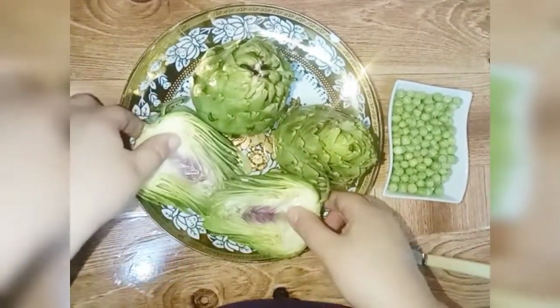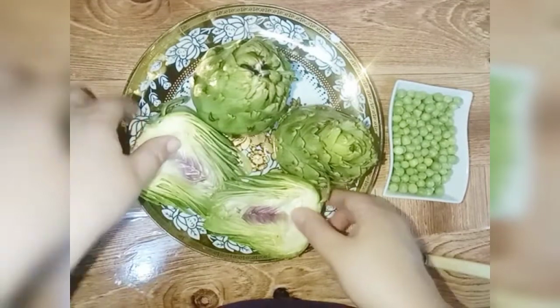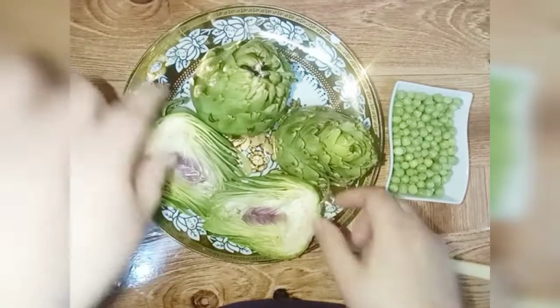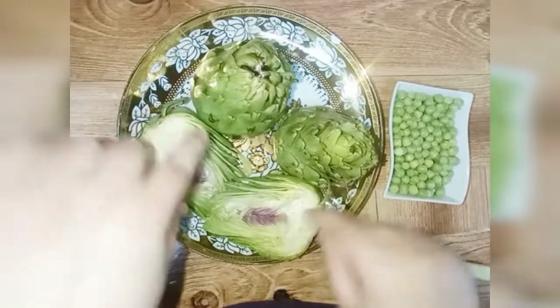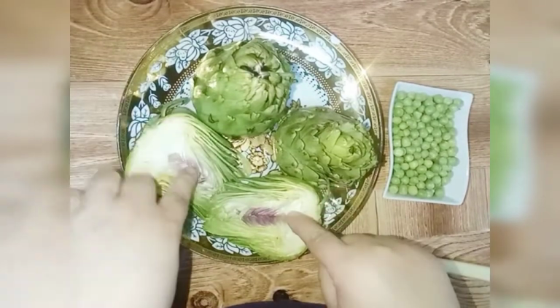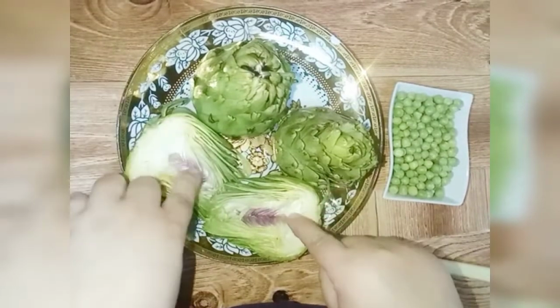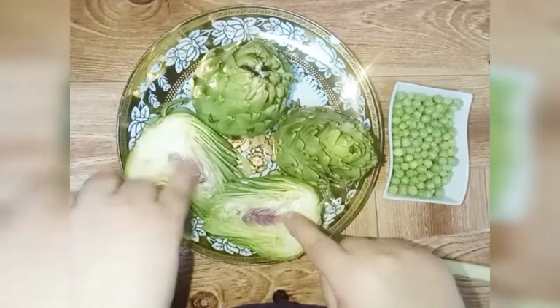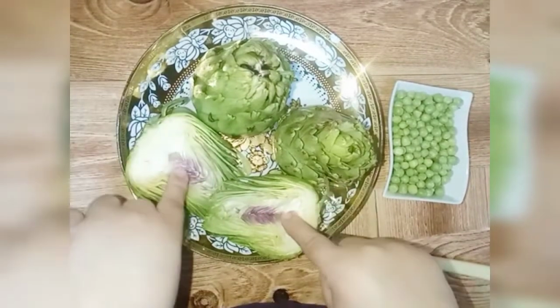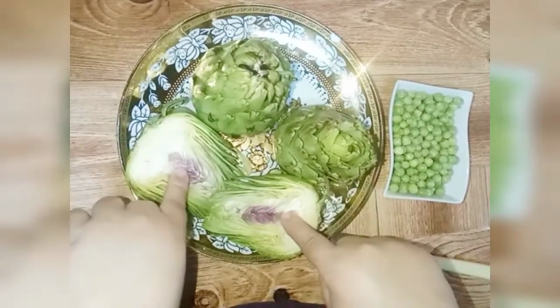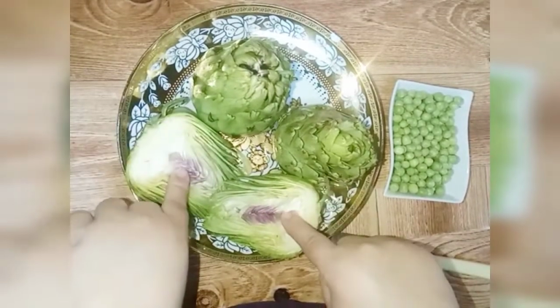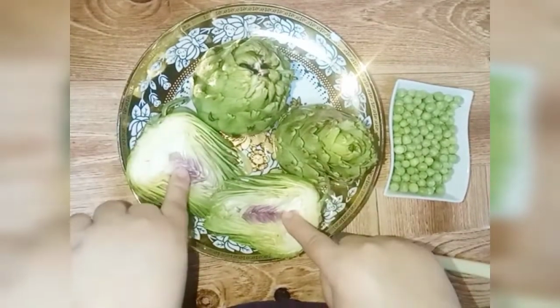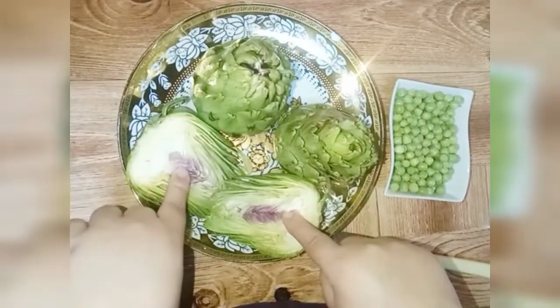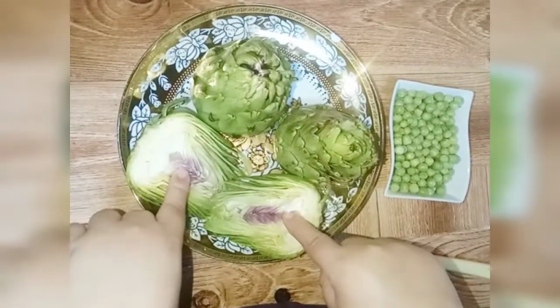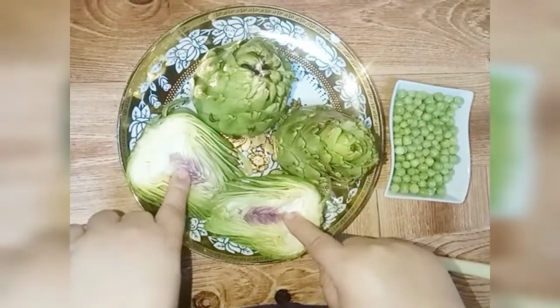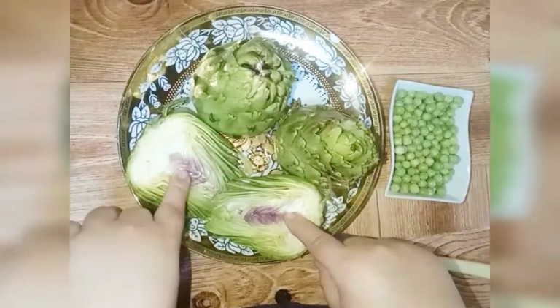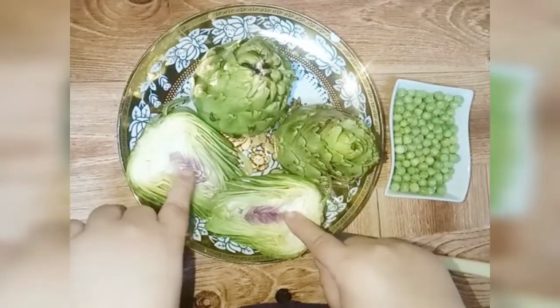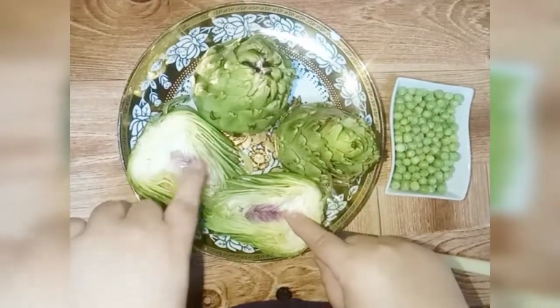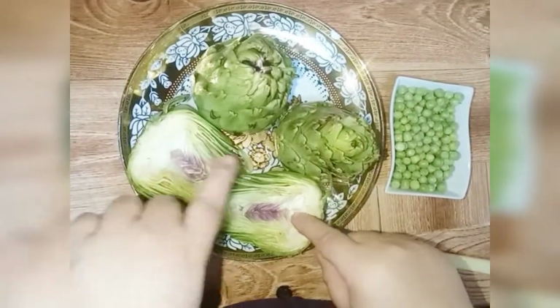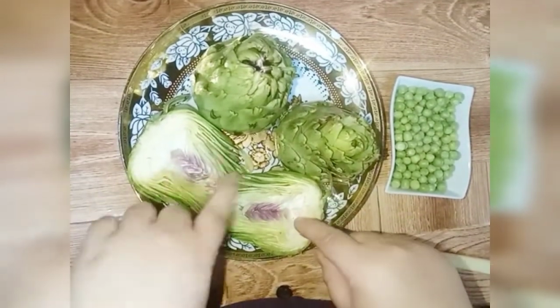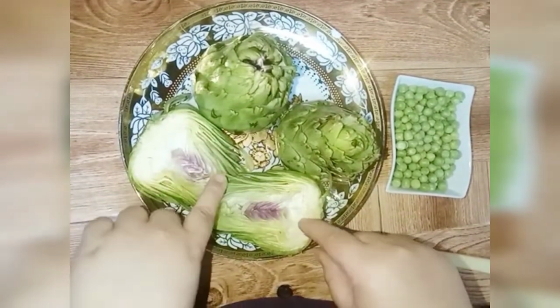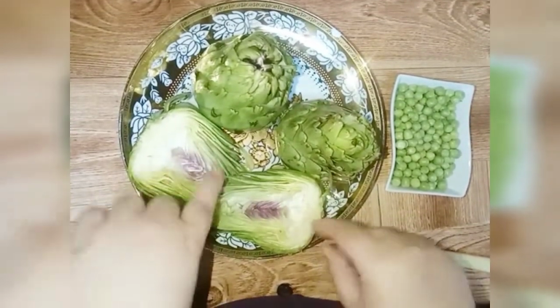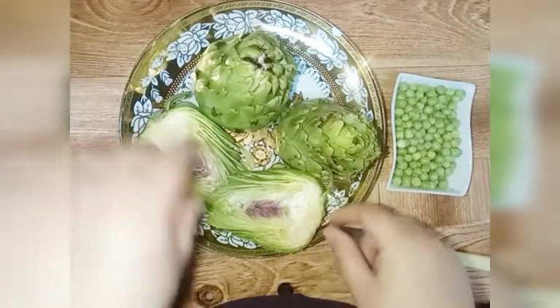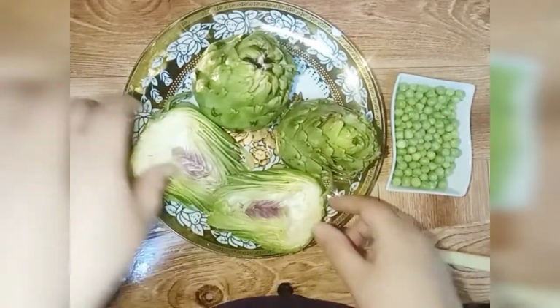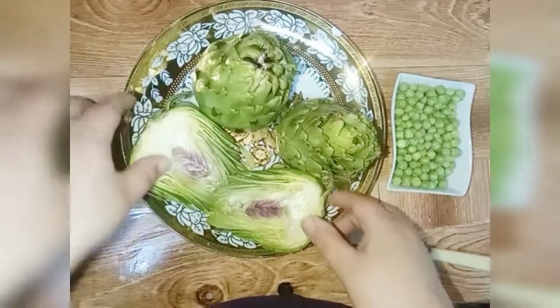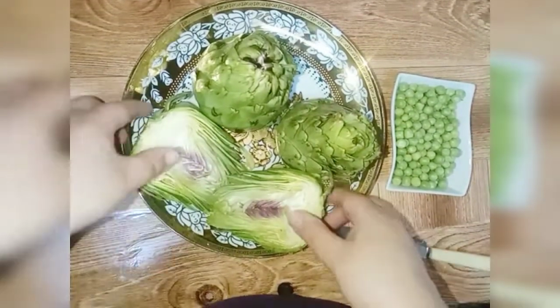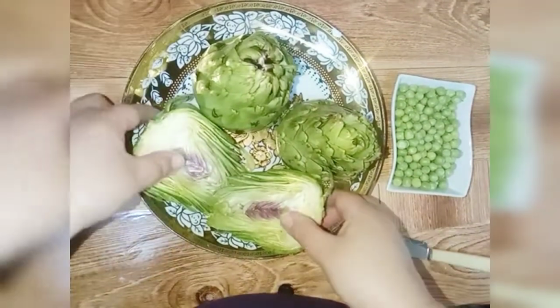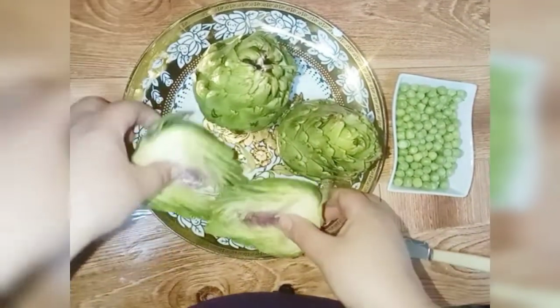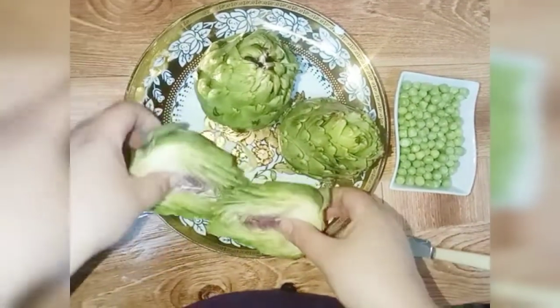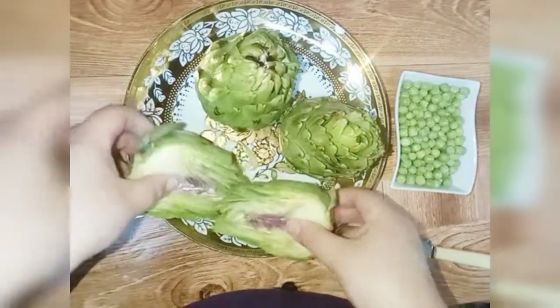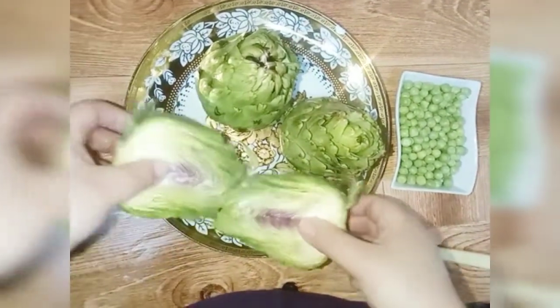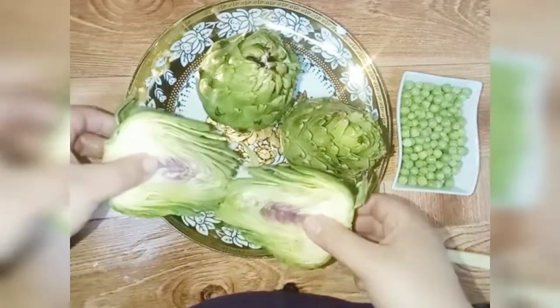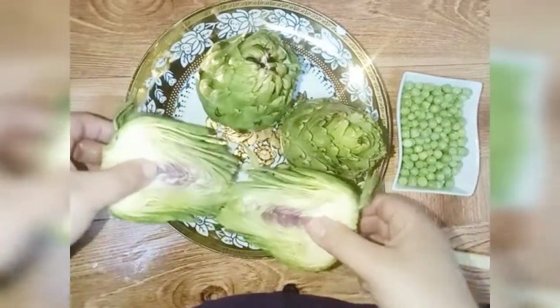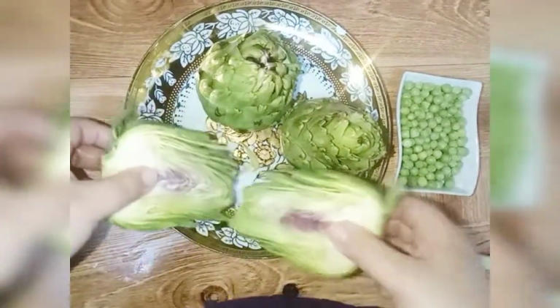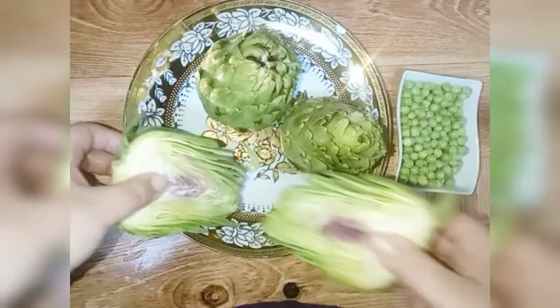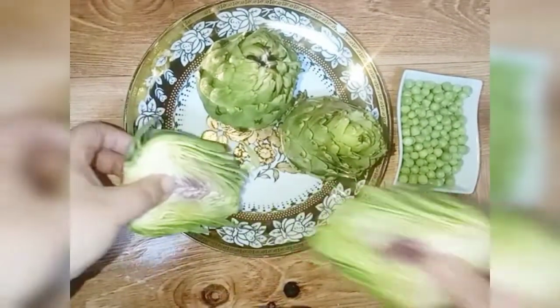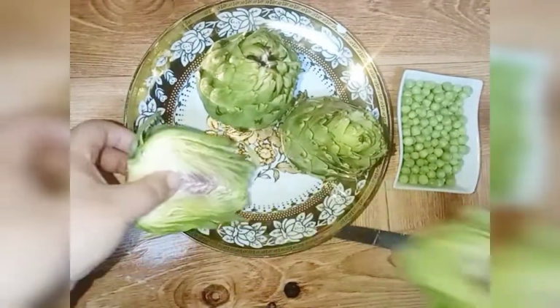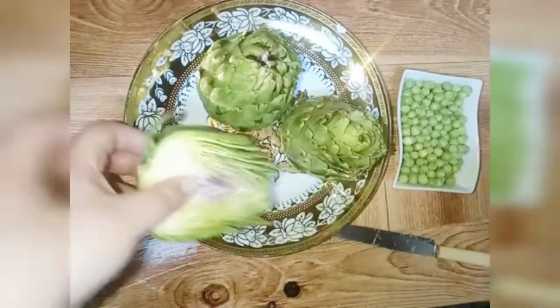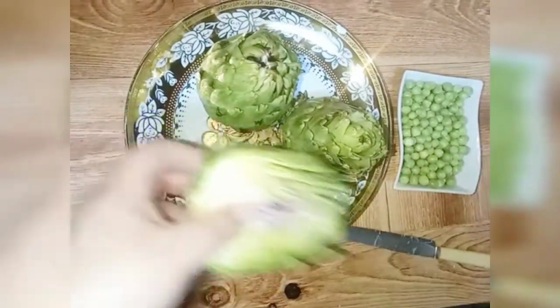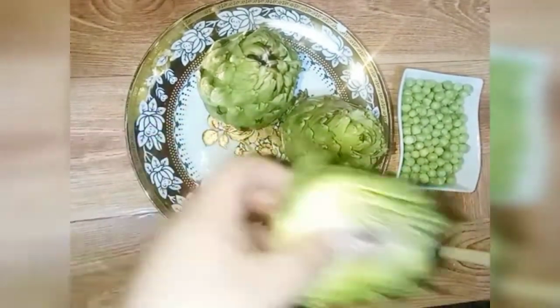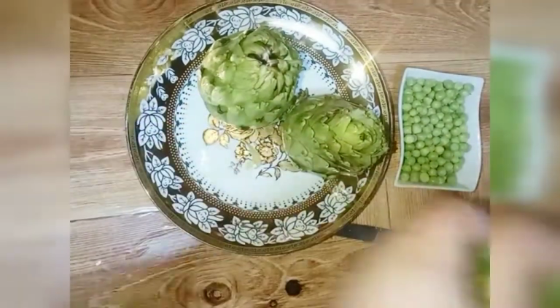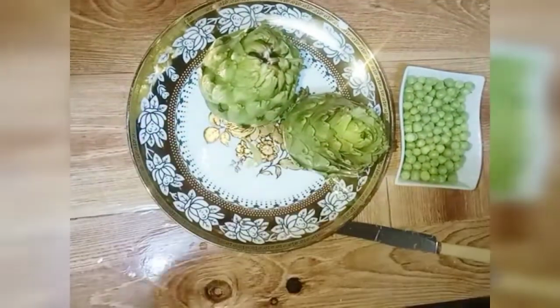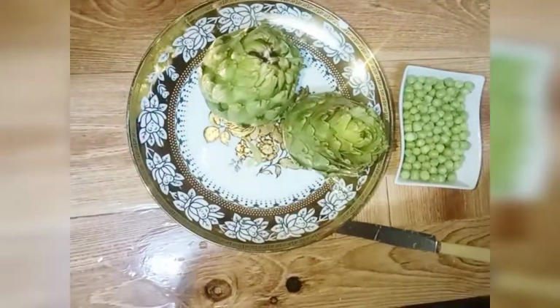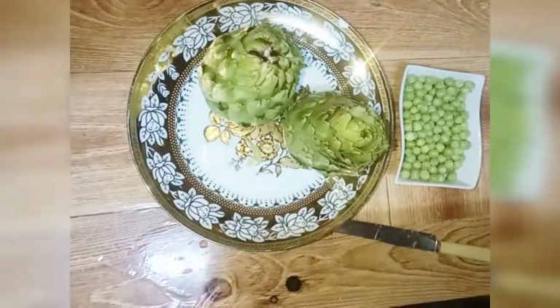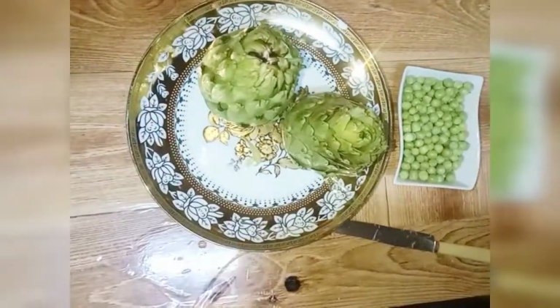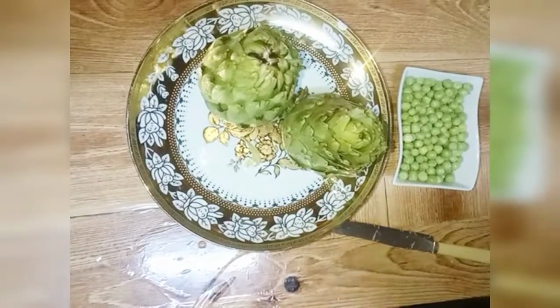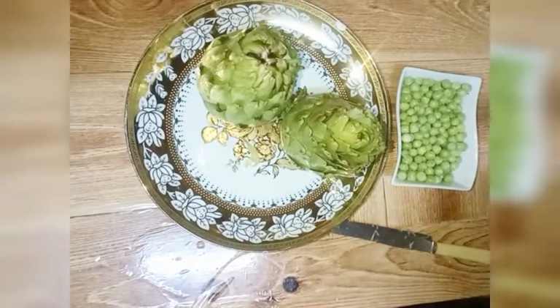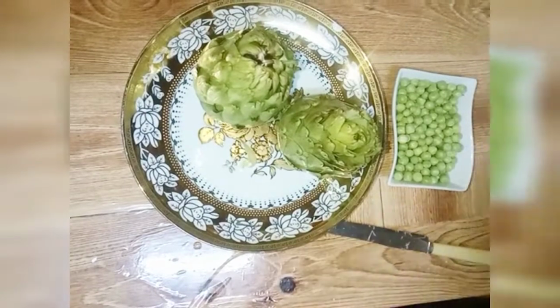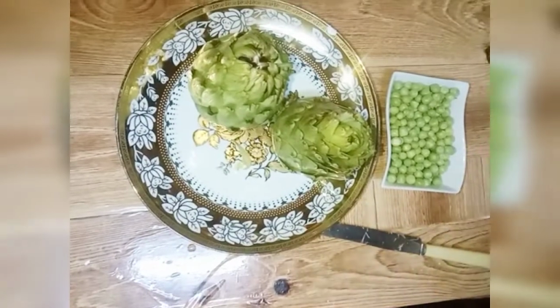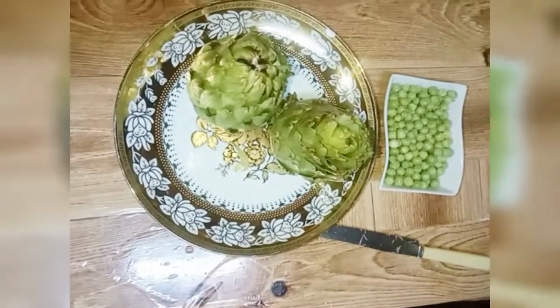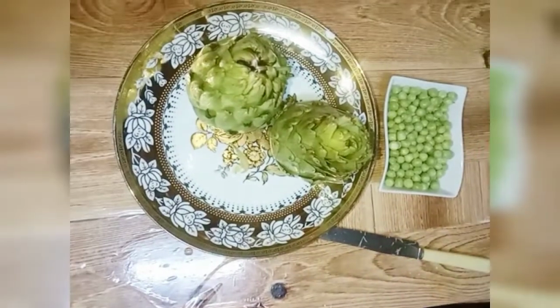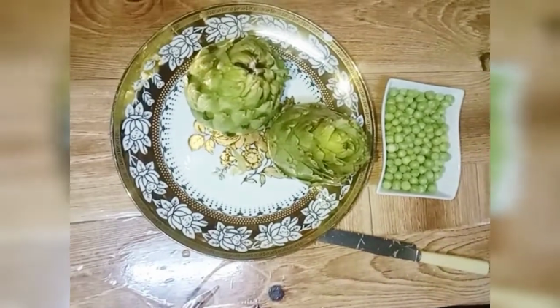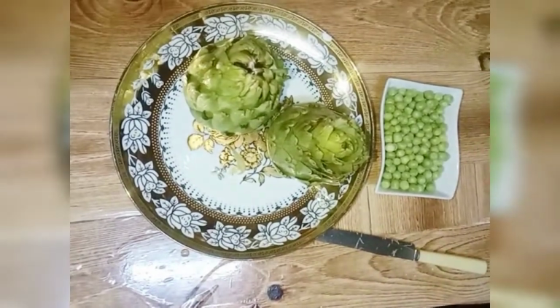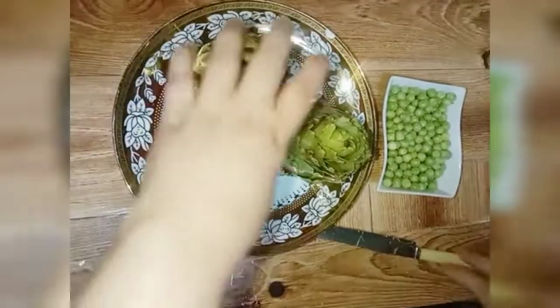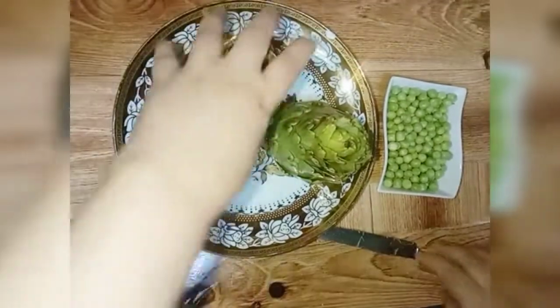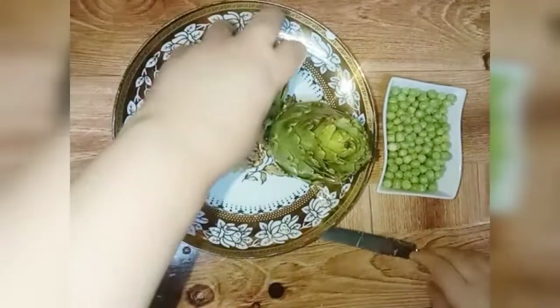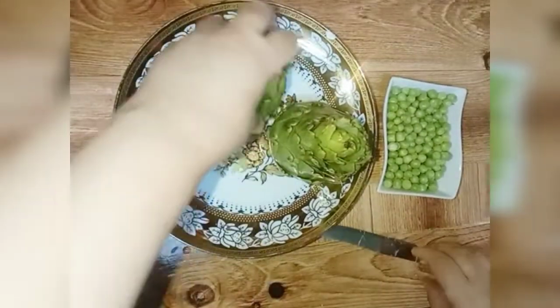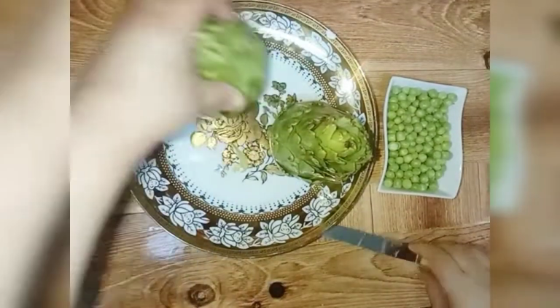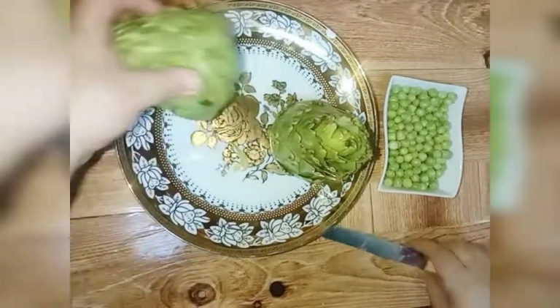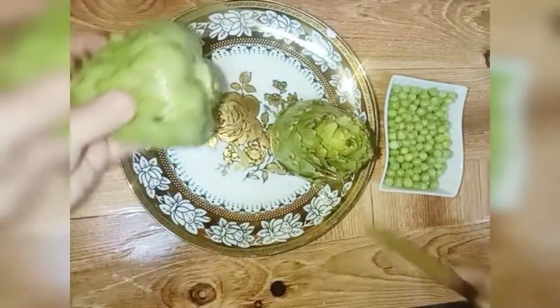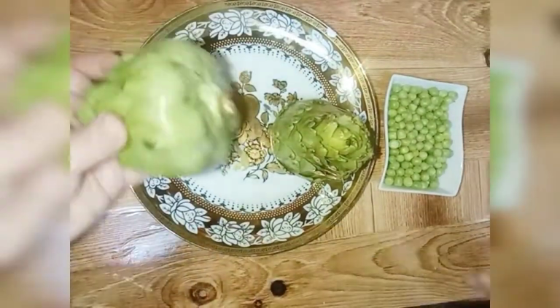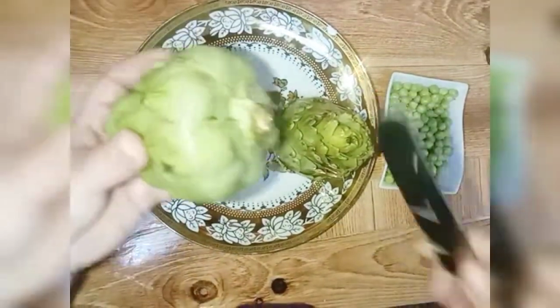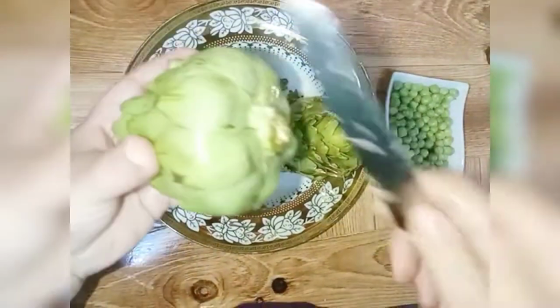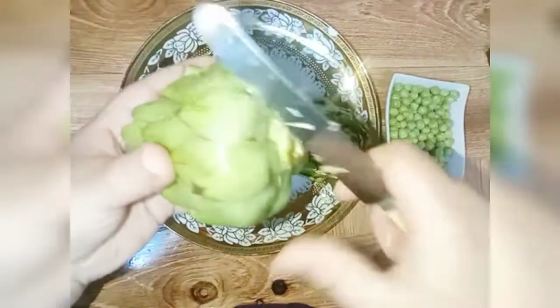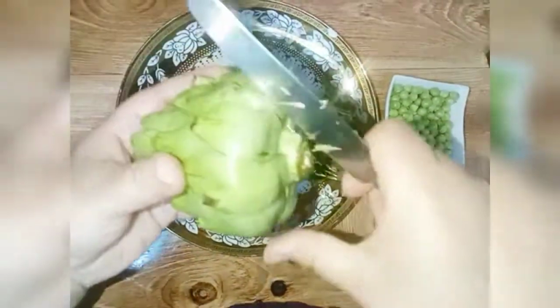Add 1 cup of salt and add 3 cups of salt. Let's add like this.